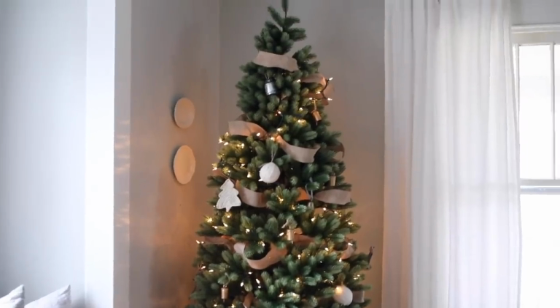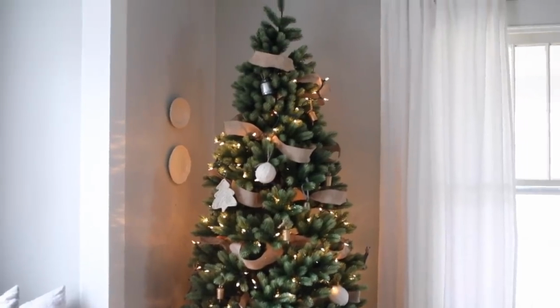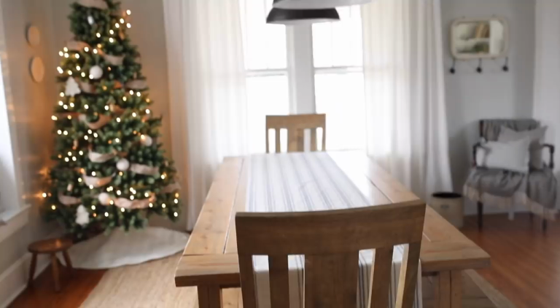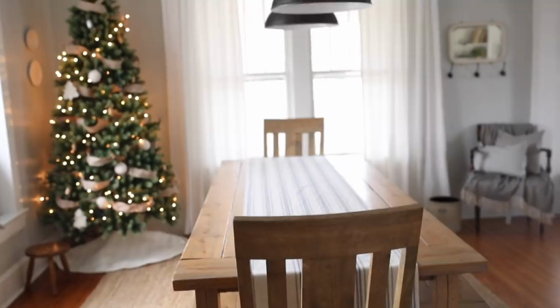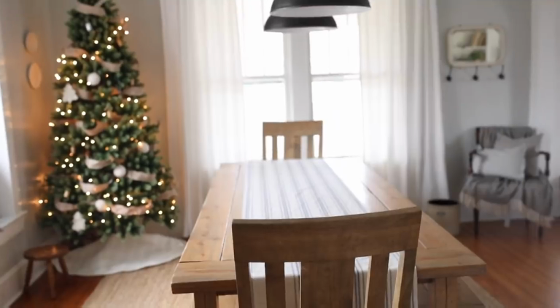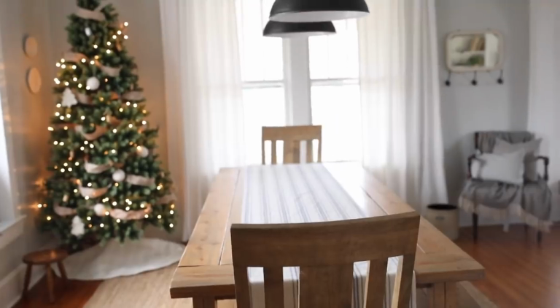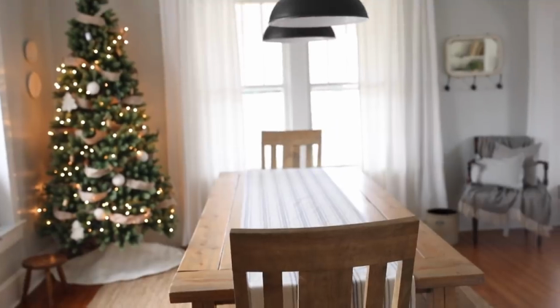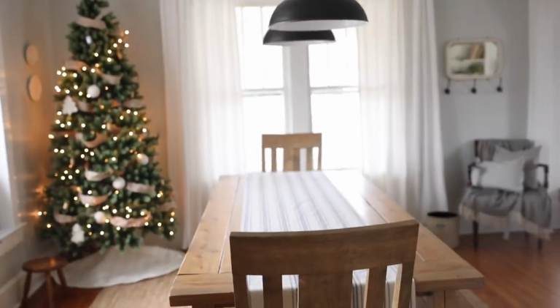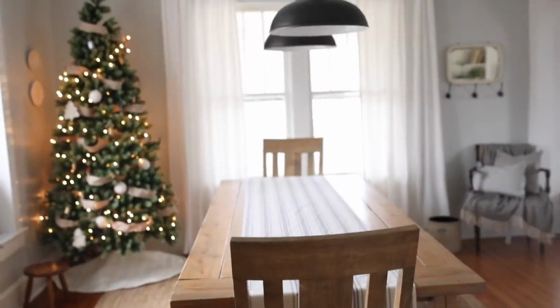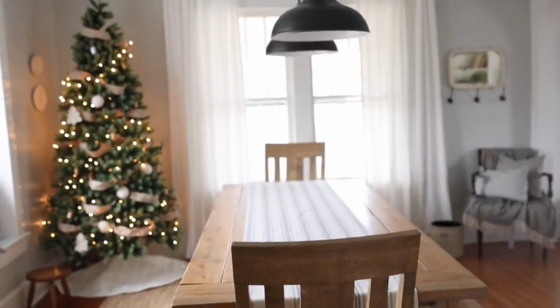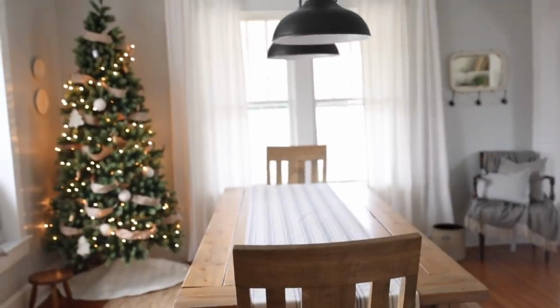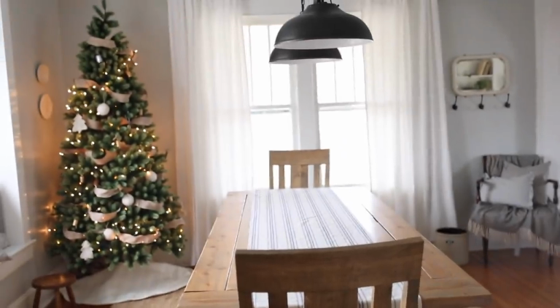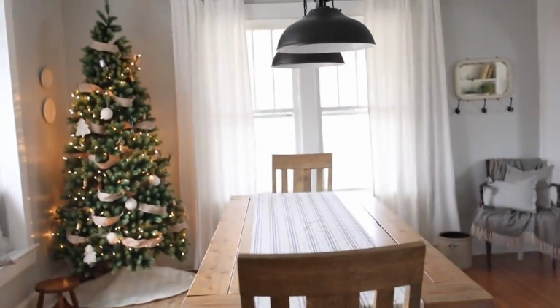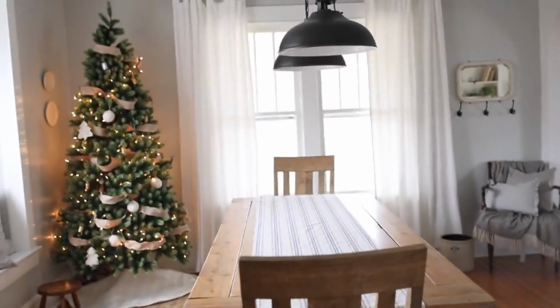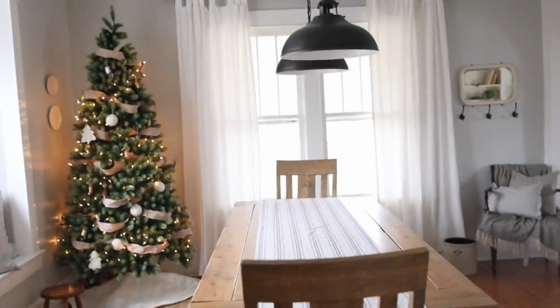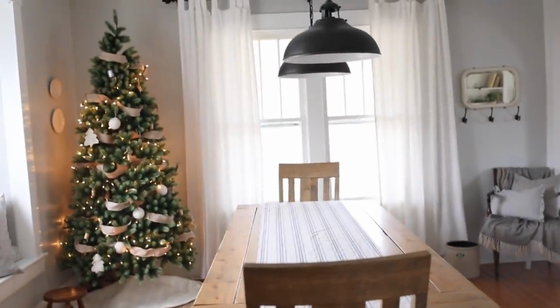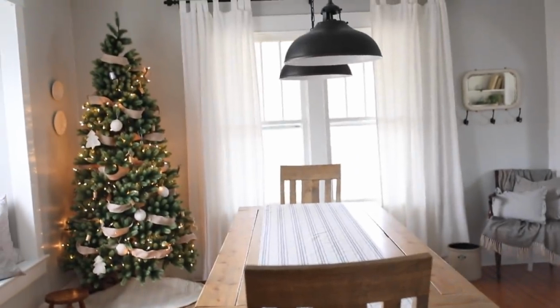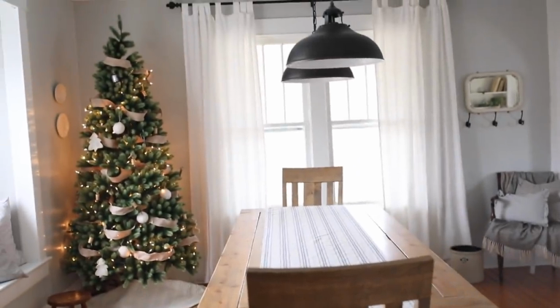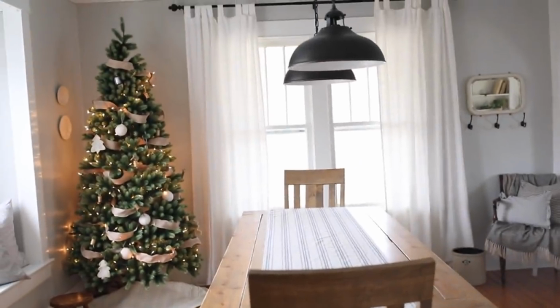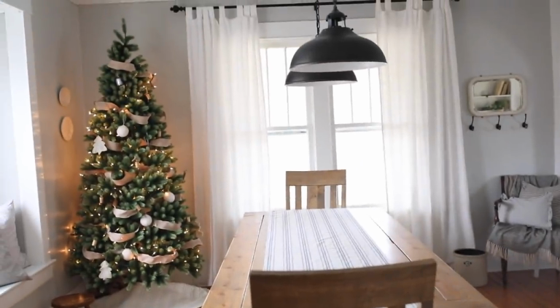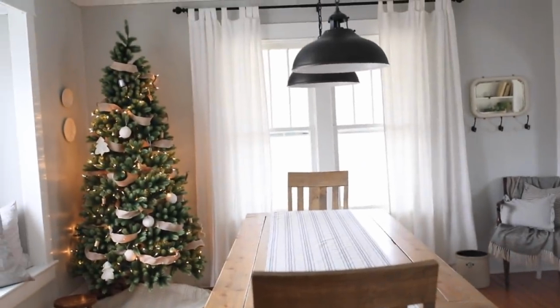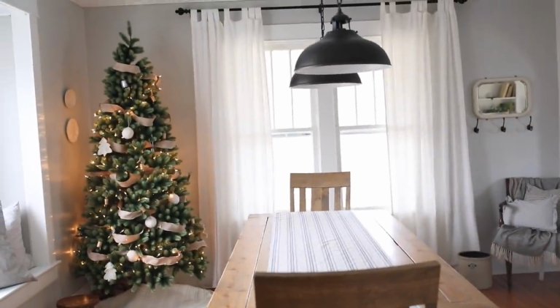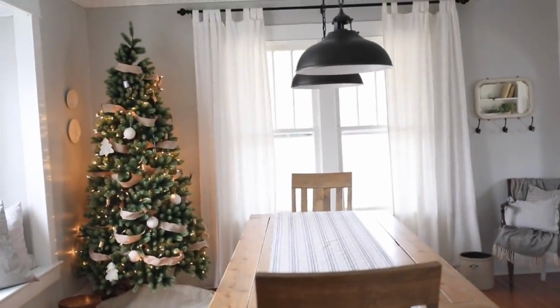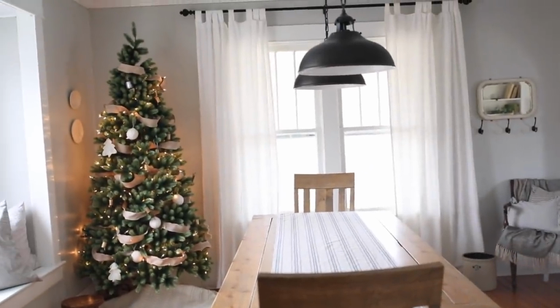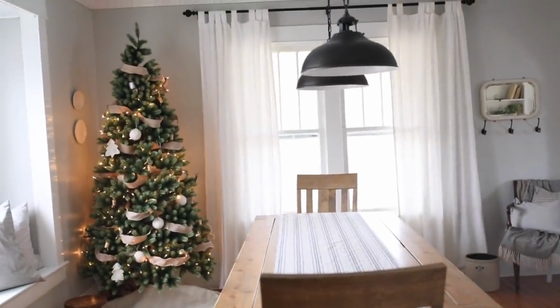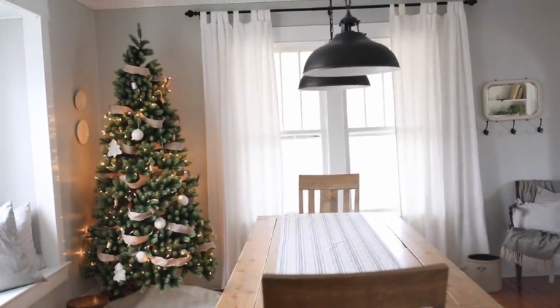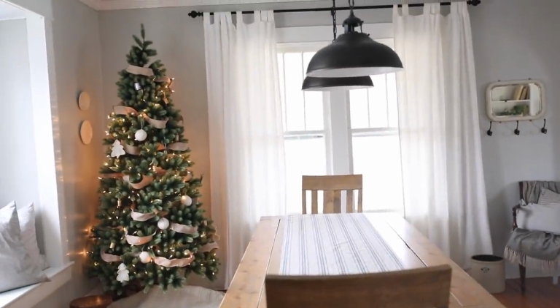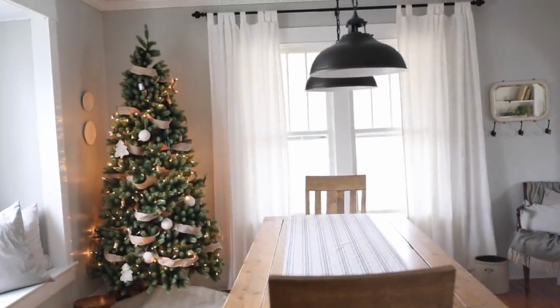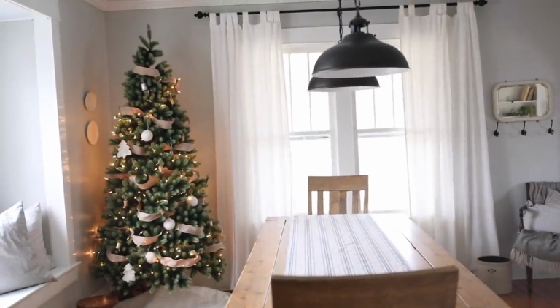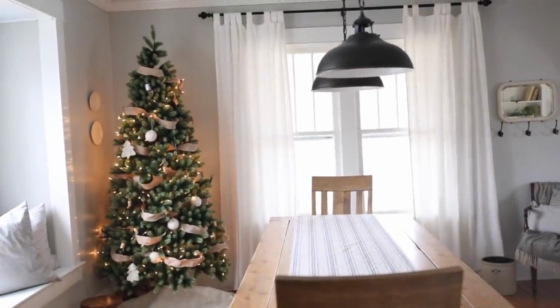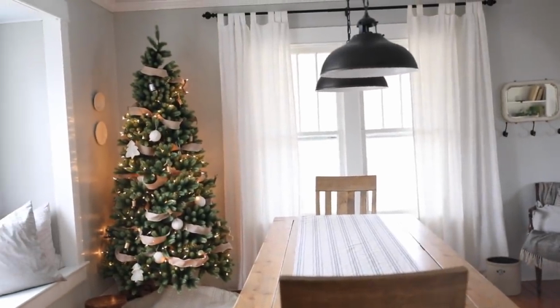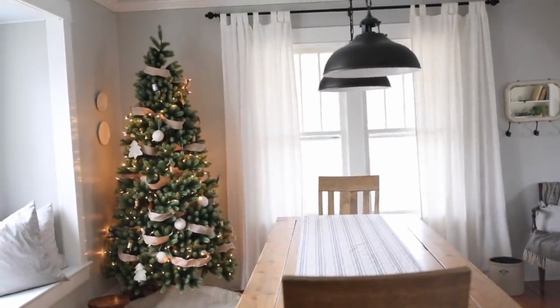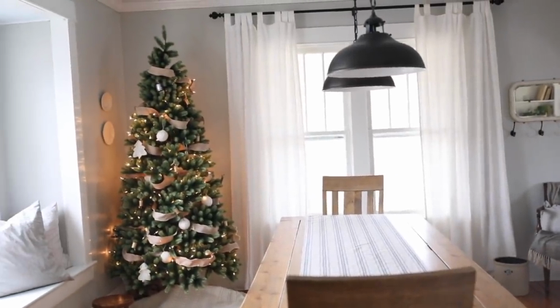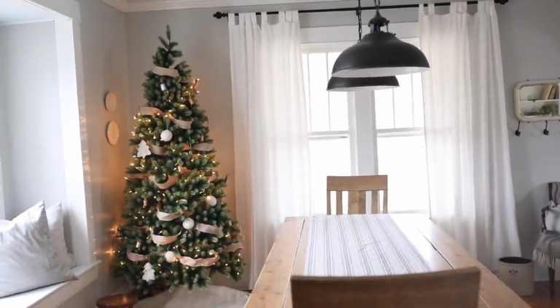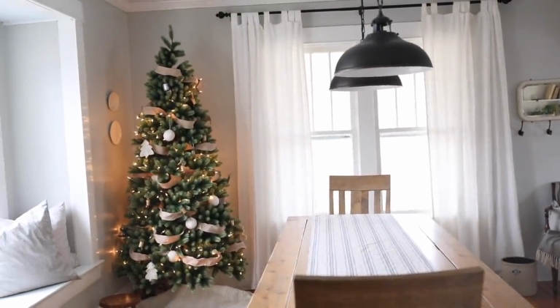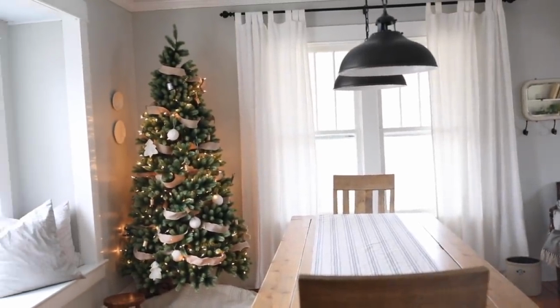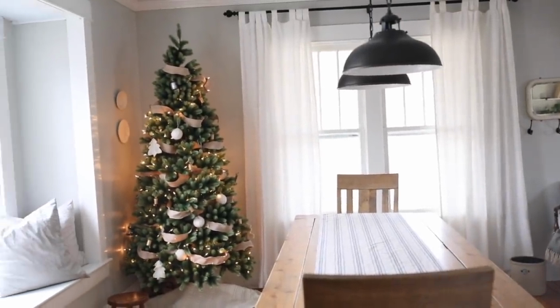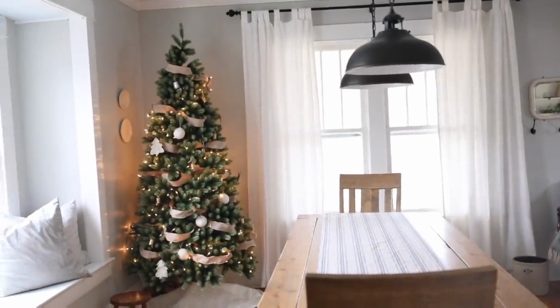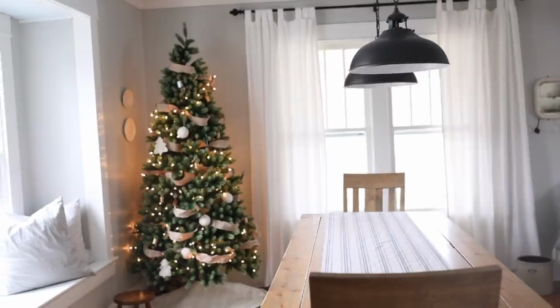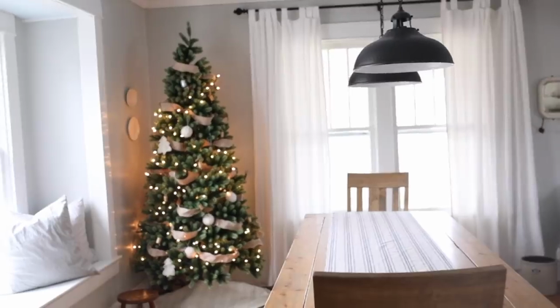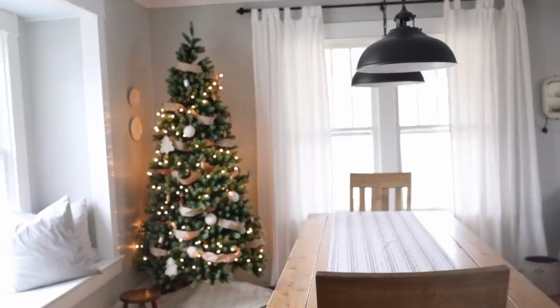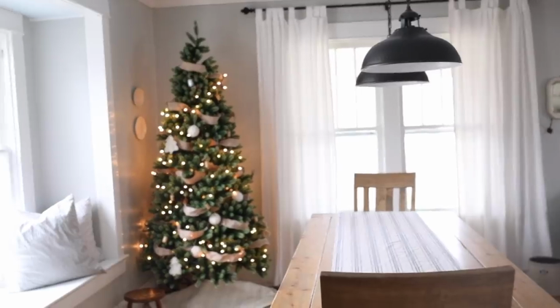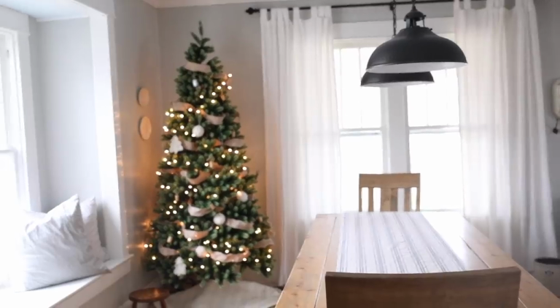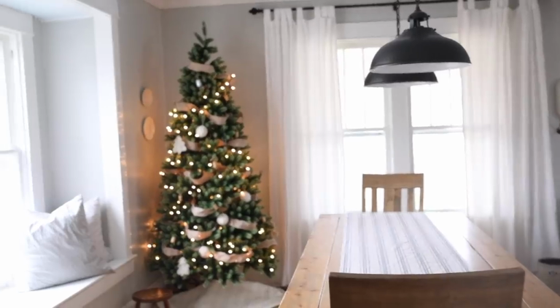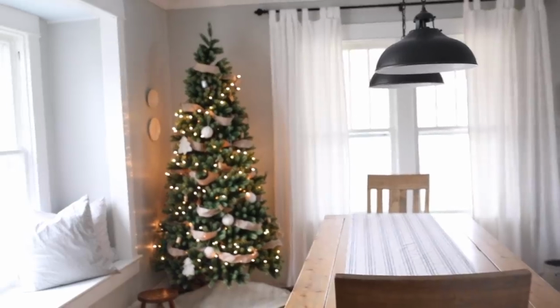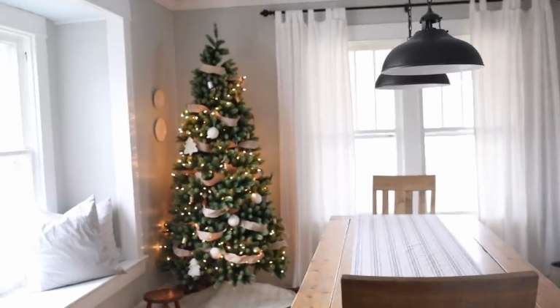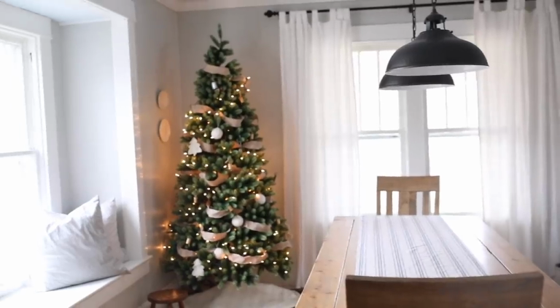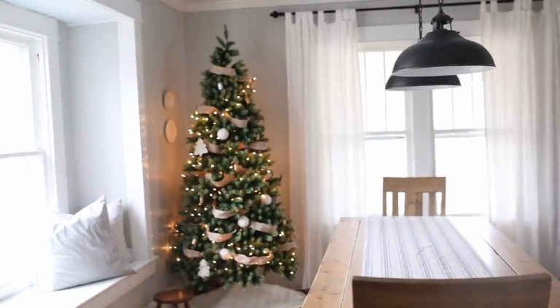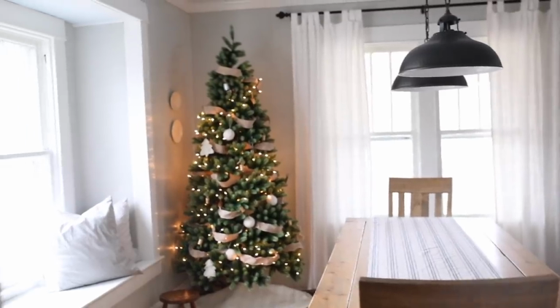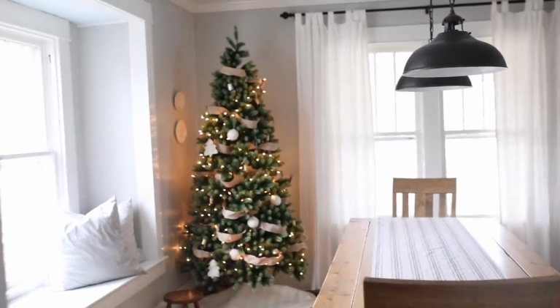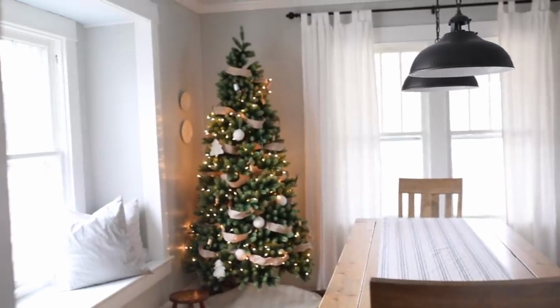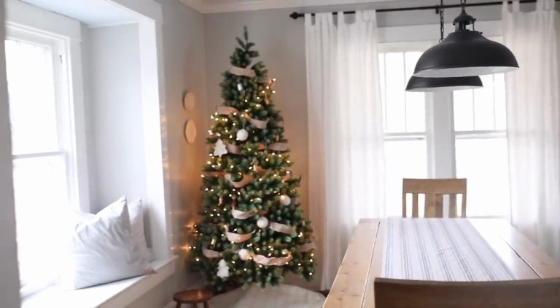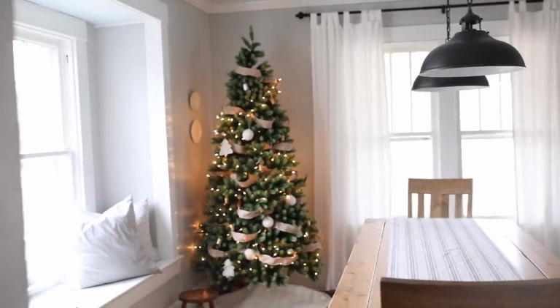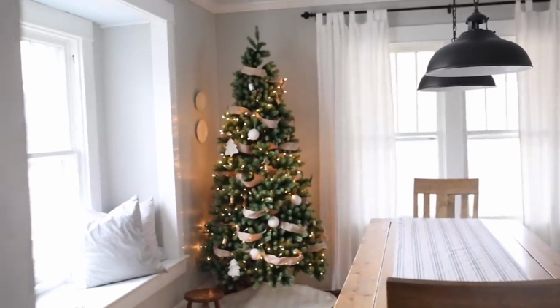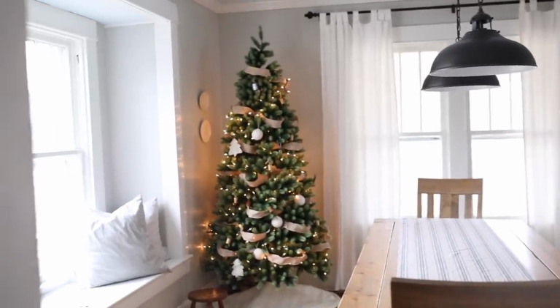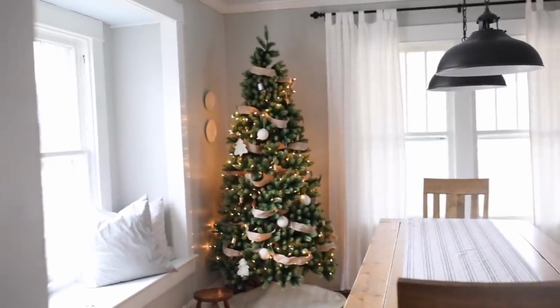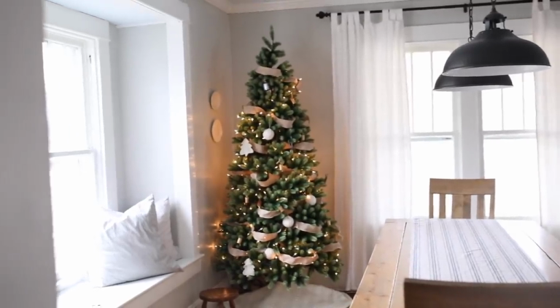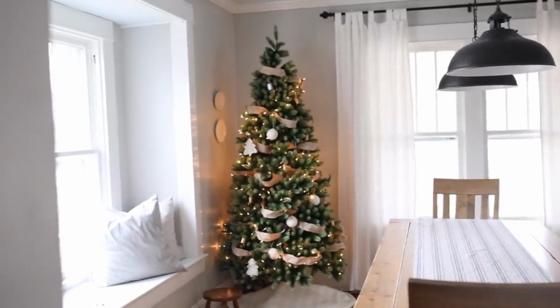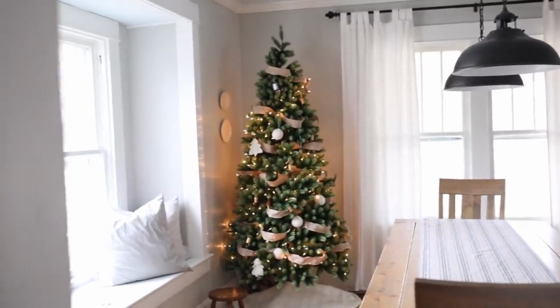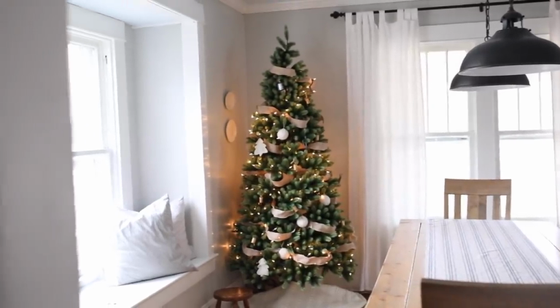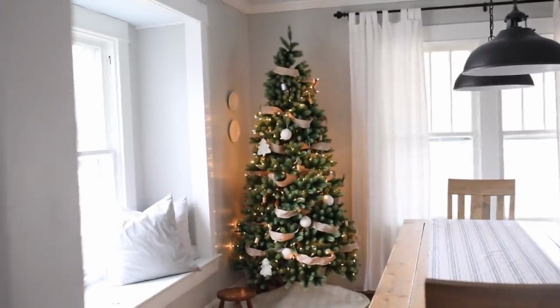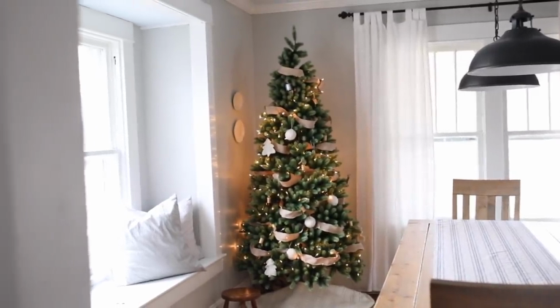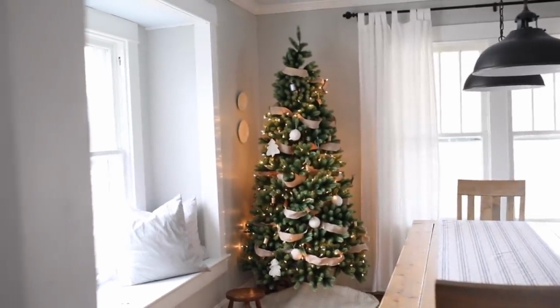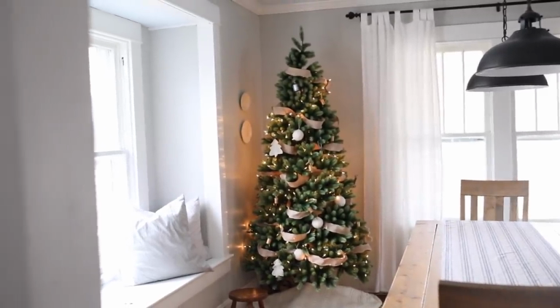I get a lot of questions about this table — my husband actually built it. I'll leave a link for the plans in the description below that he used to build it.